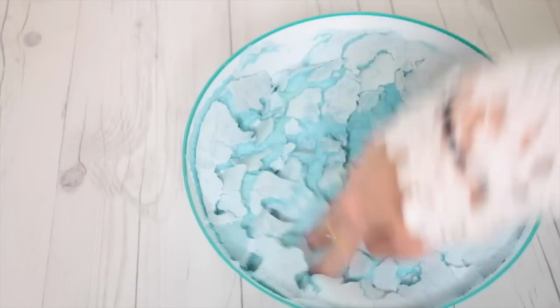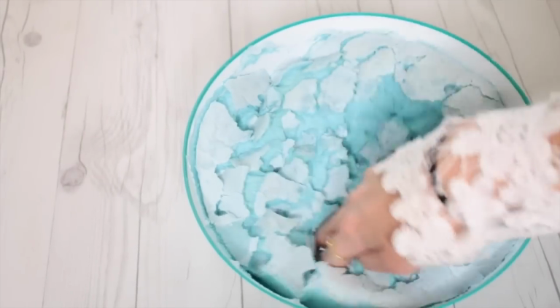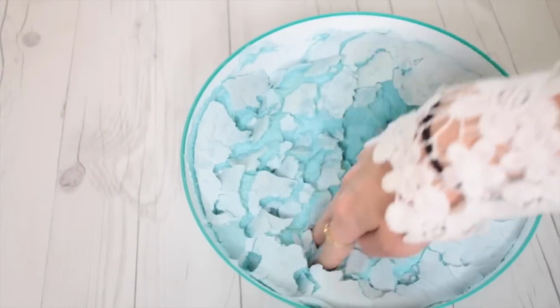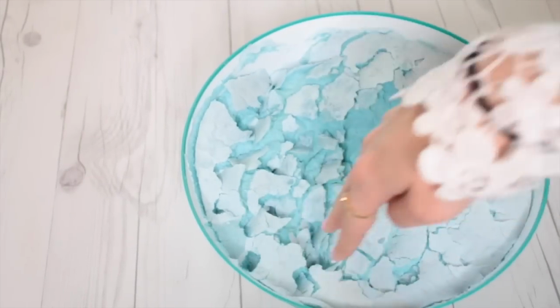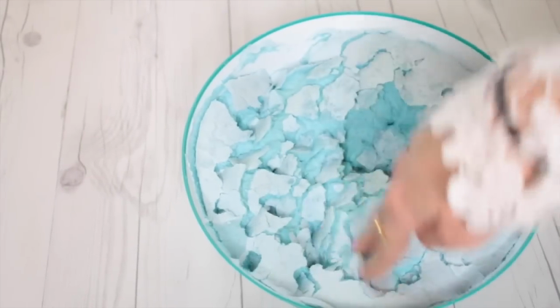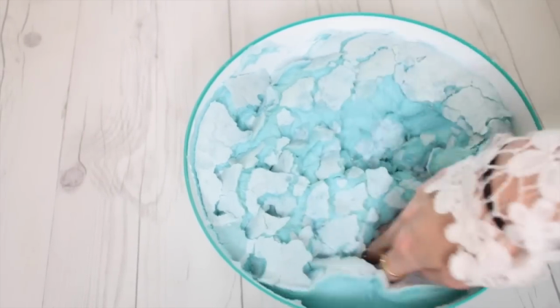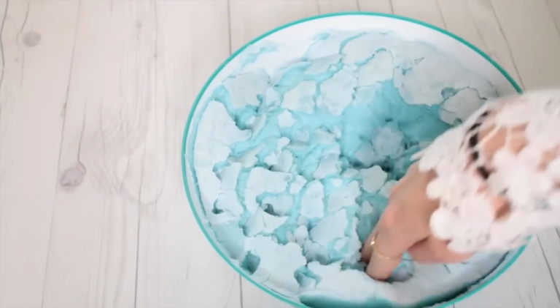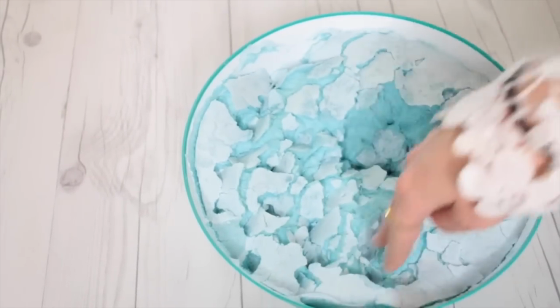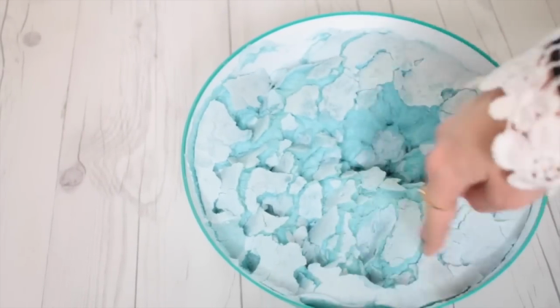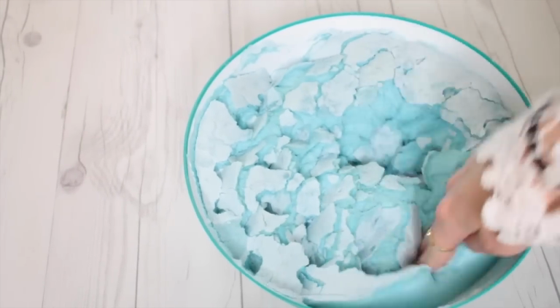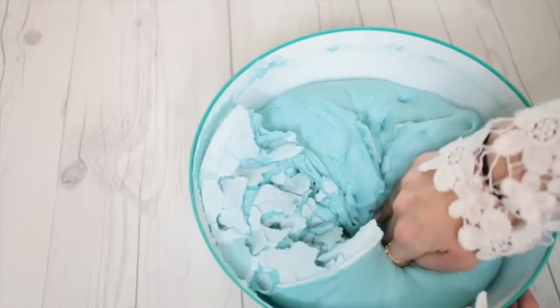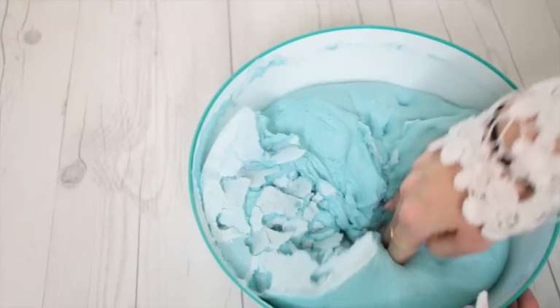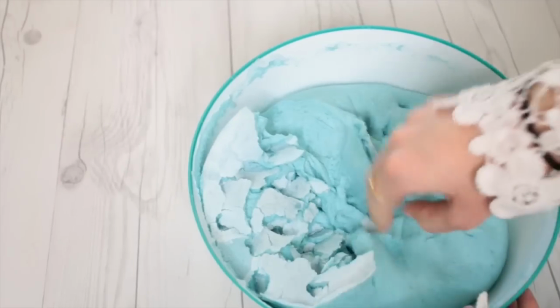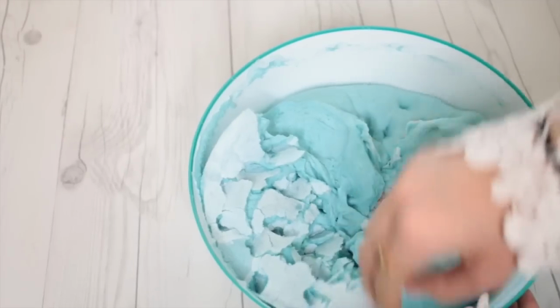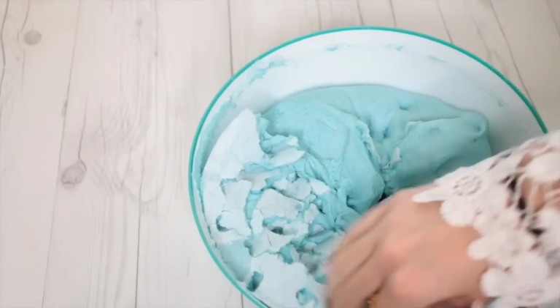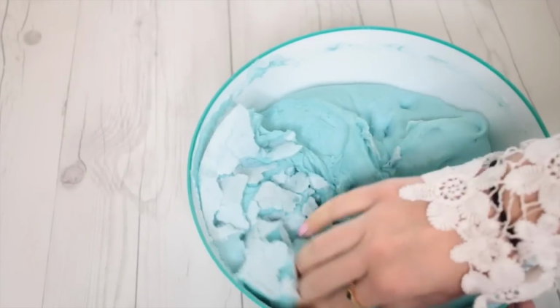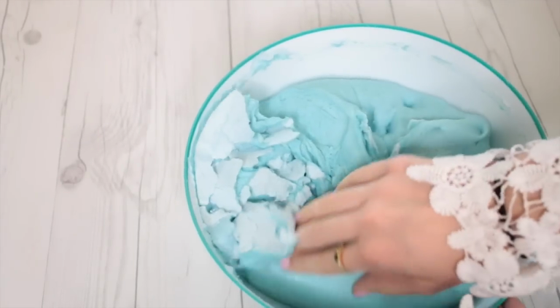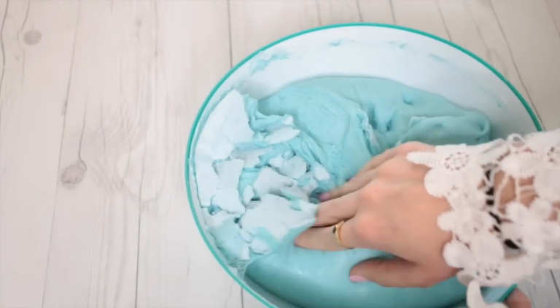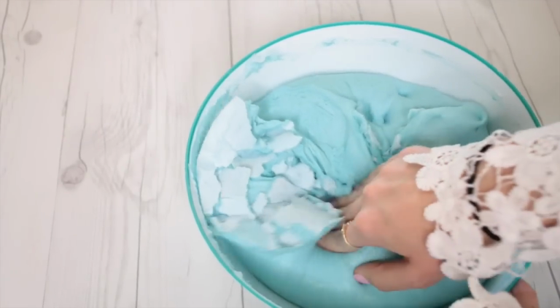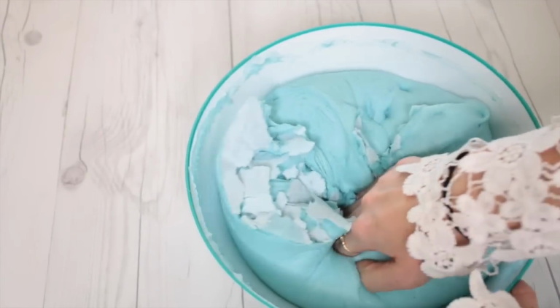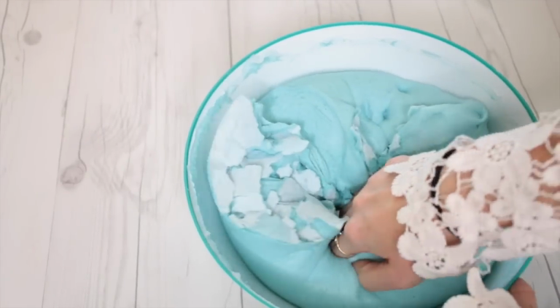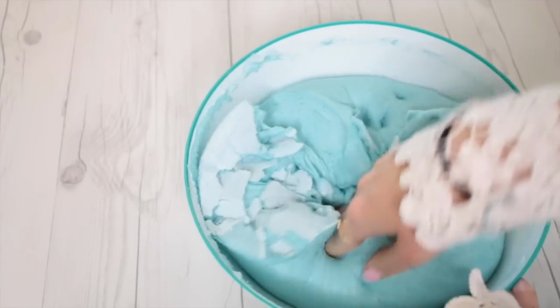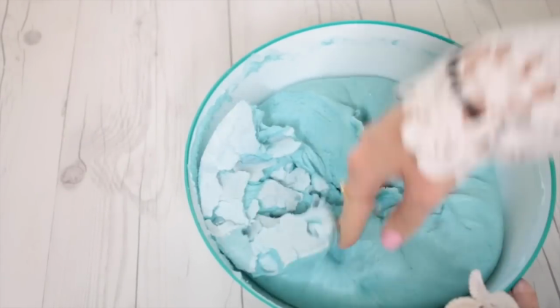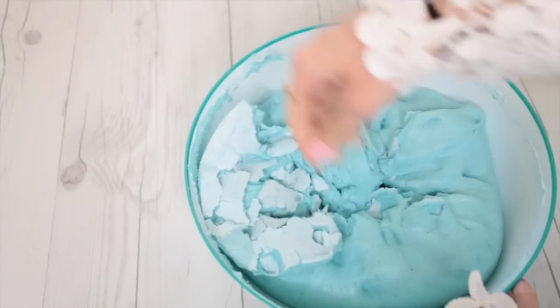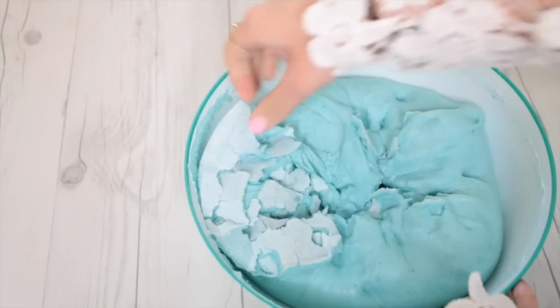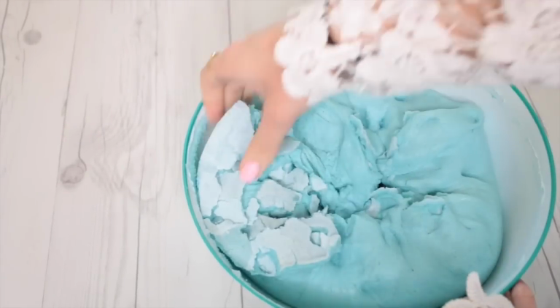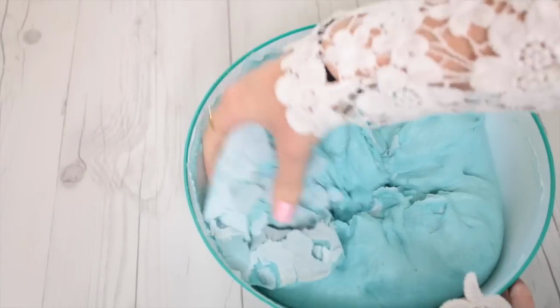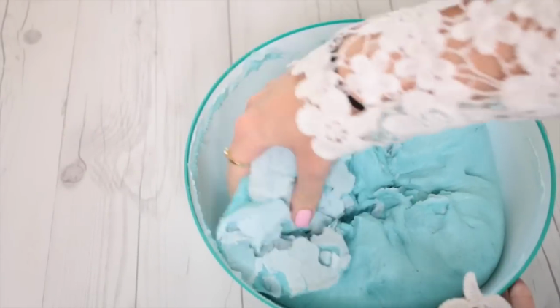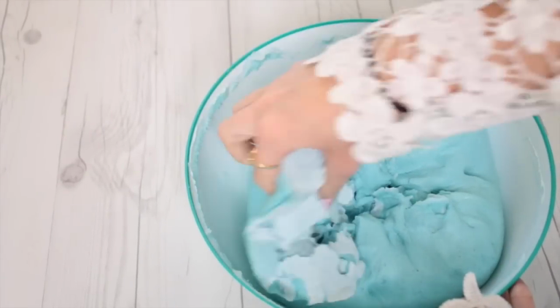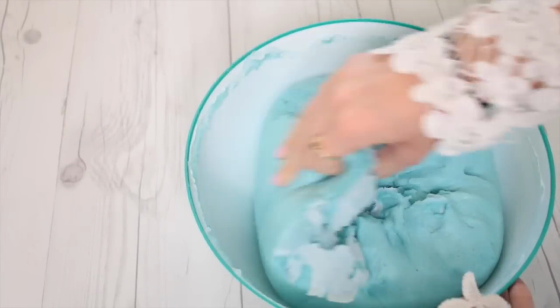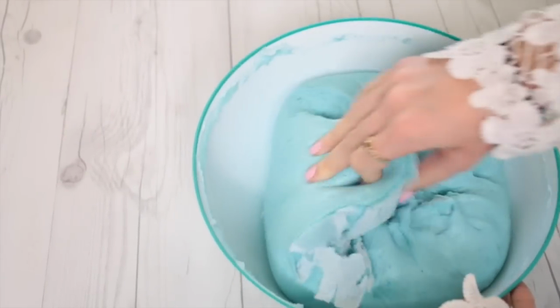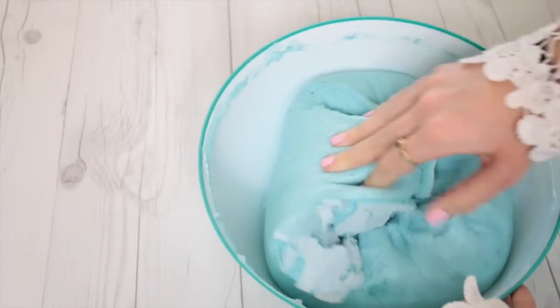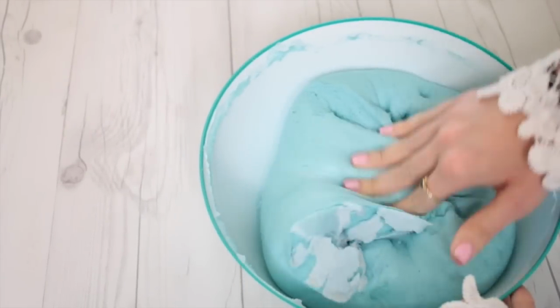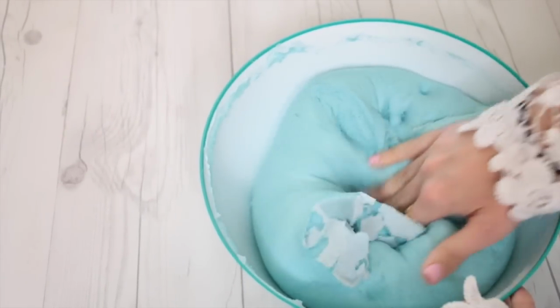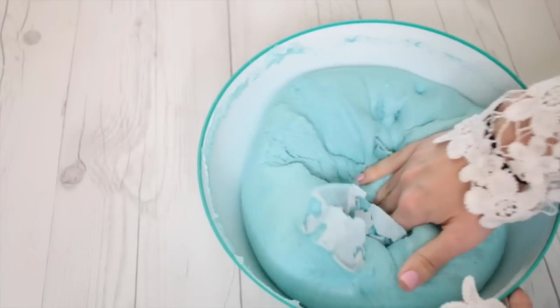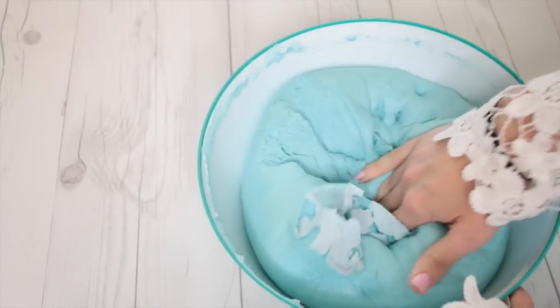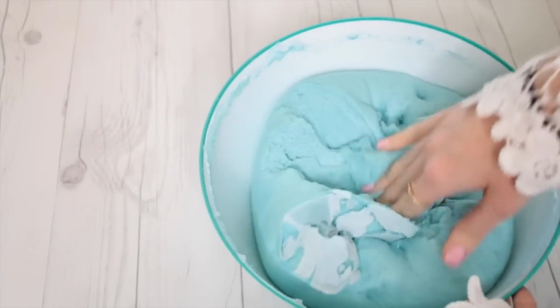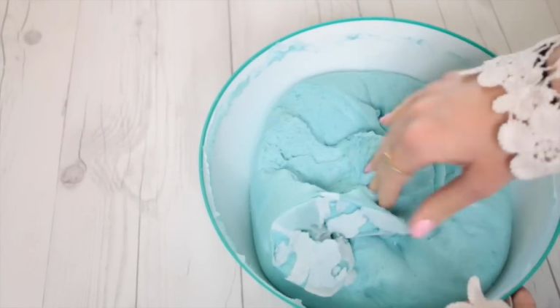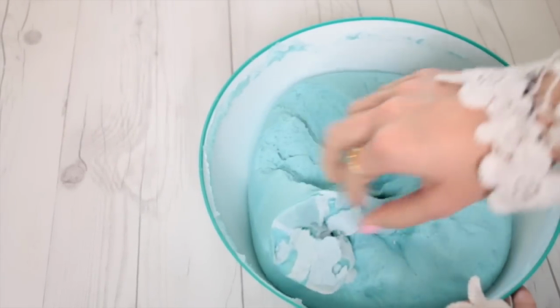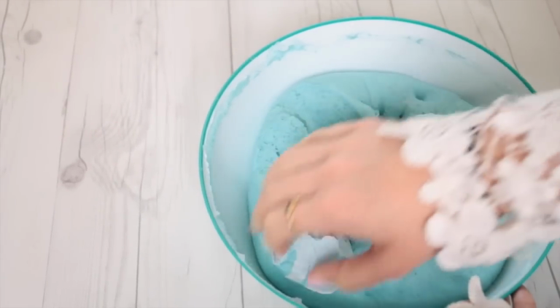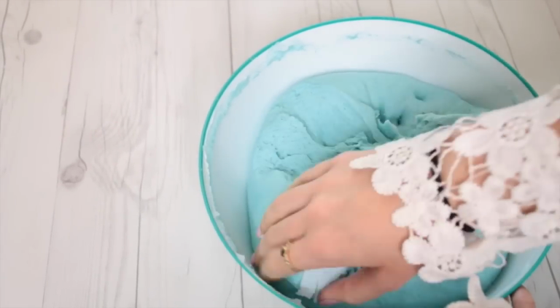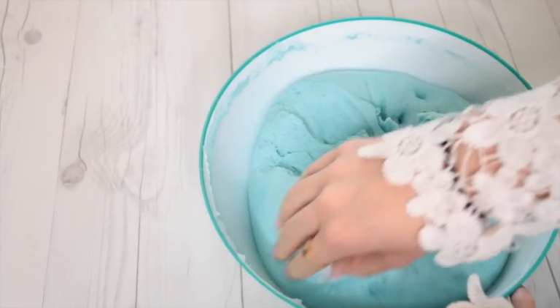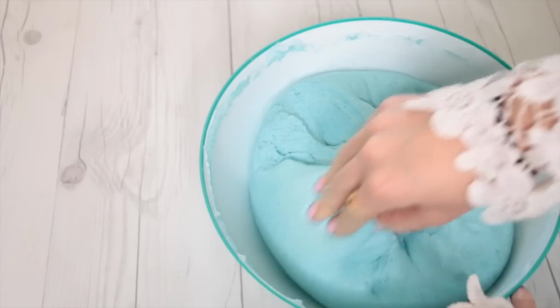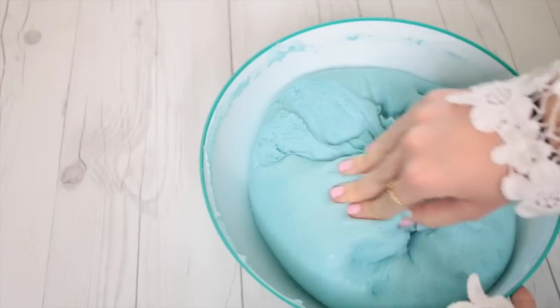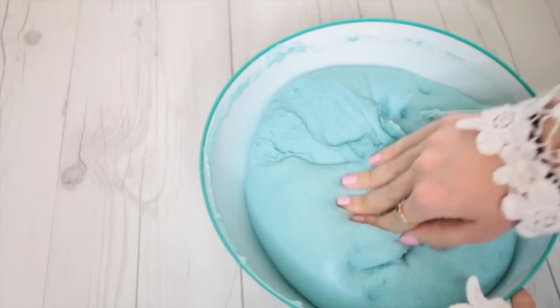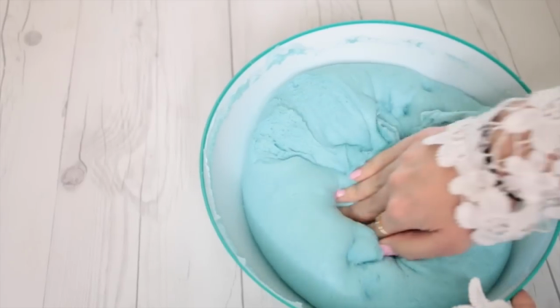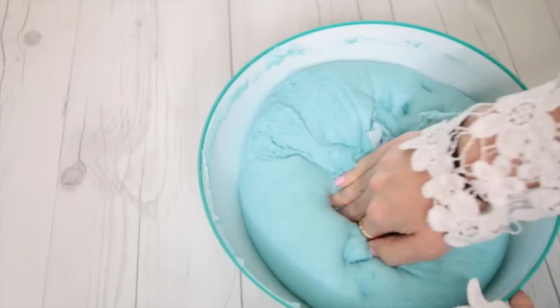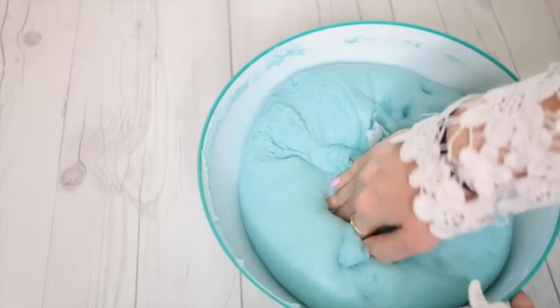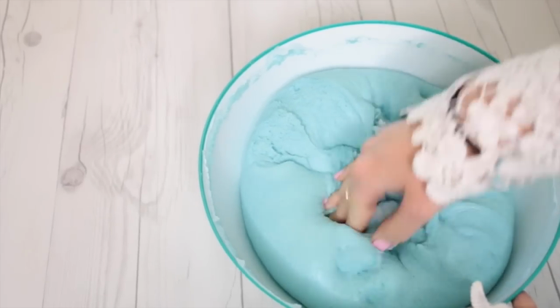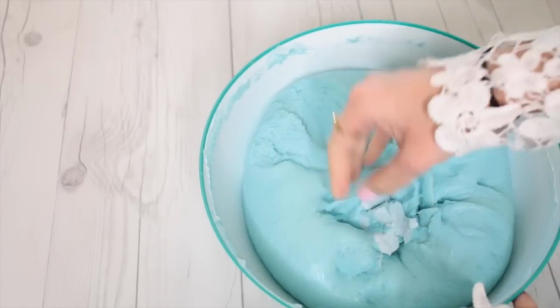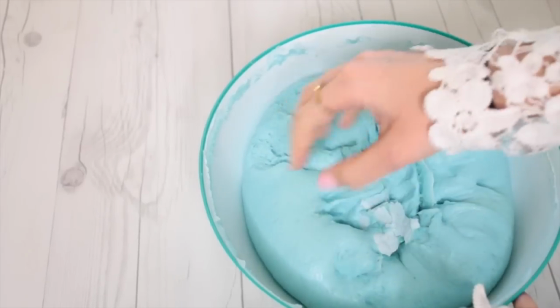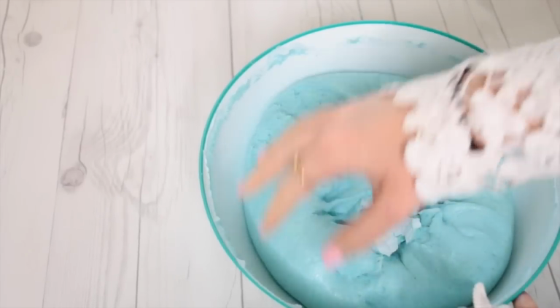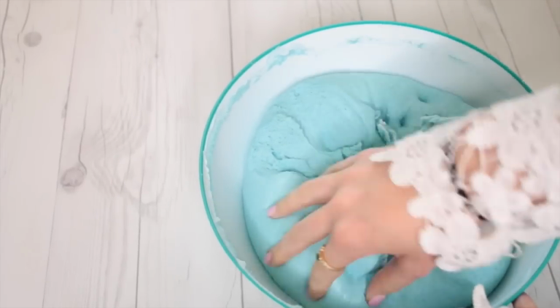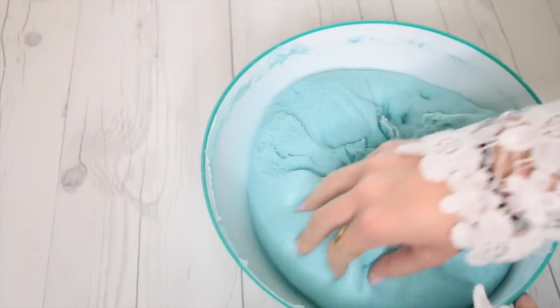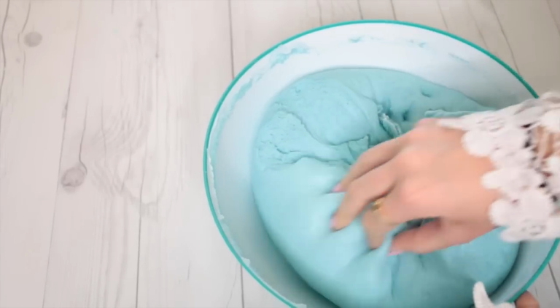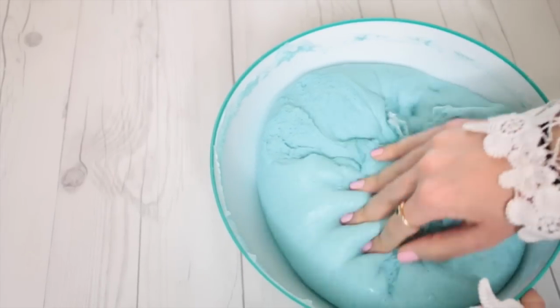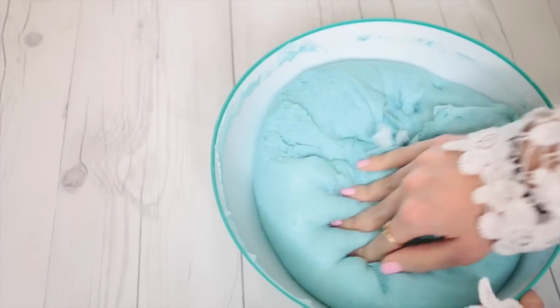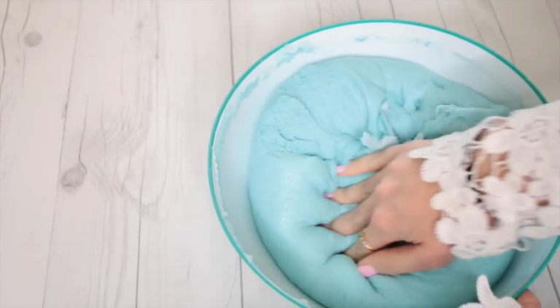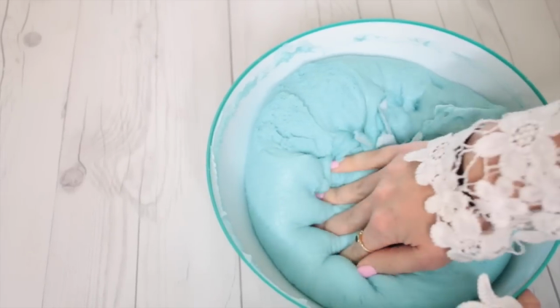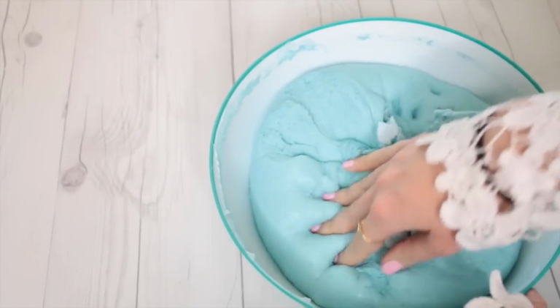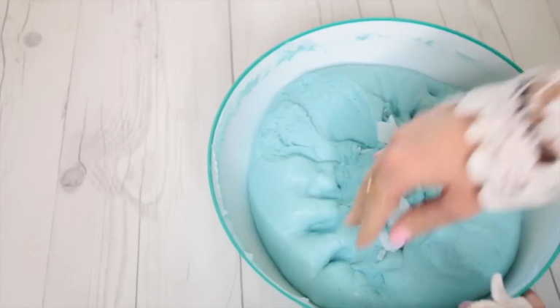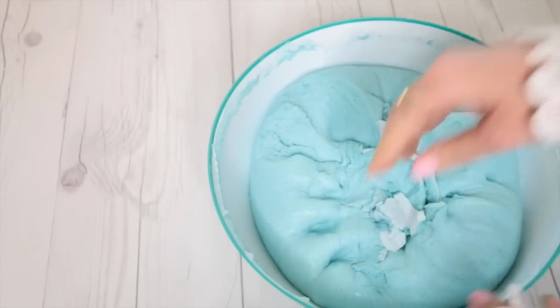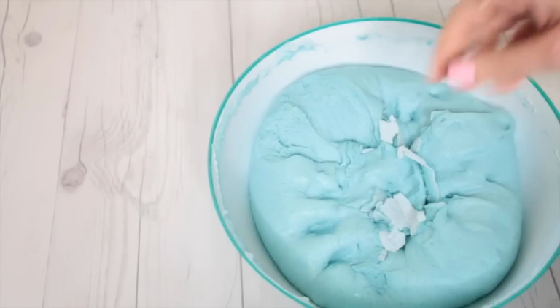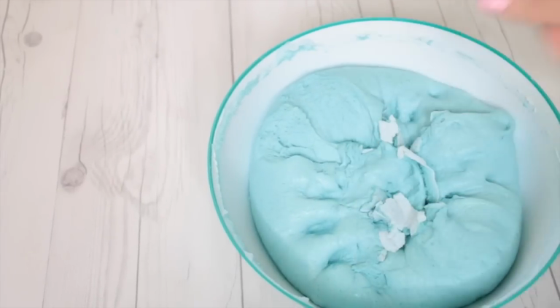Once you're done breaking your iceberg, you can re-mix all your slime together and let it sit and harden again, and it'll work just fine.